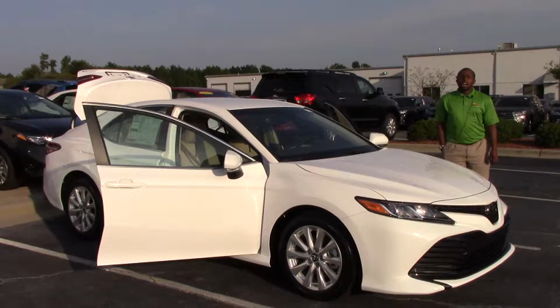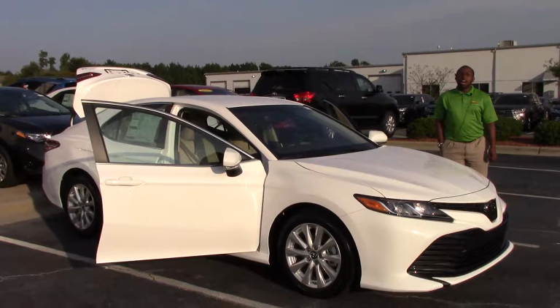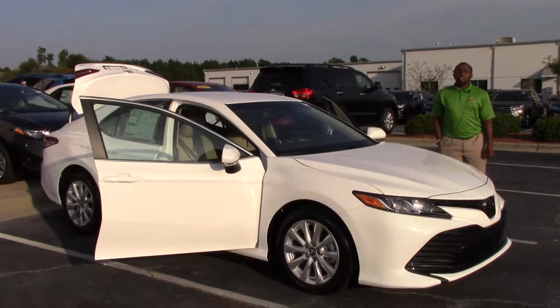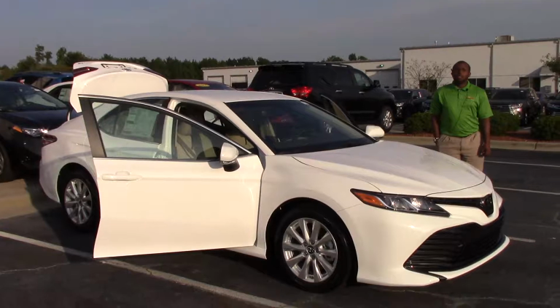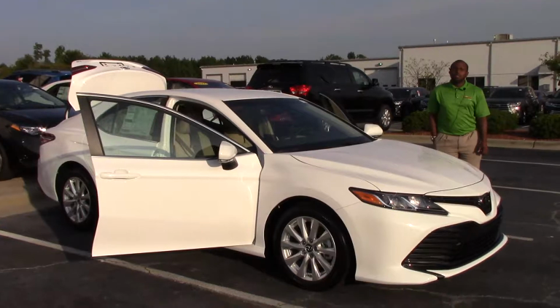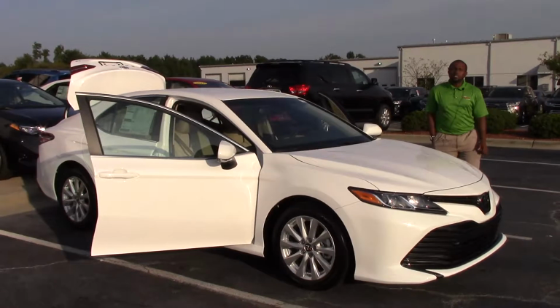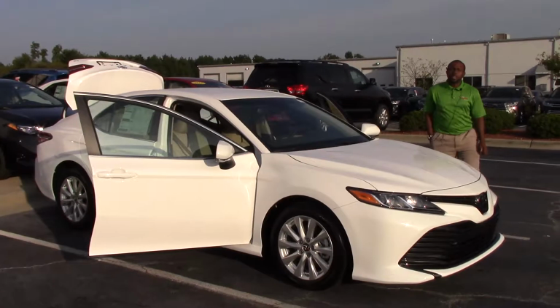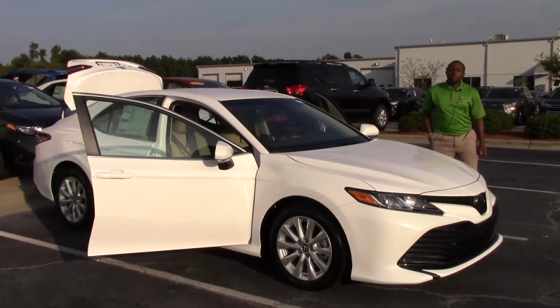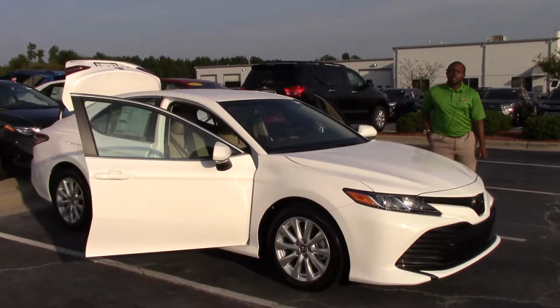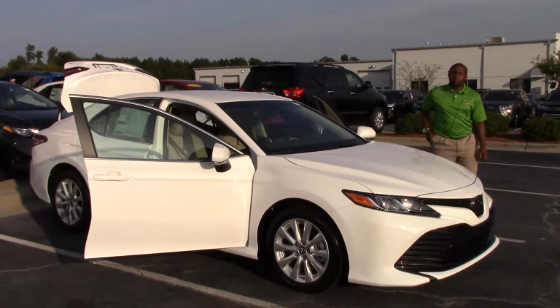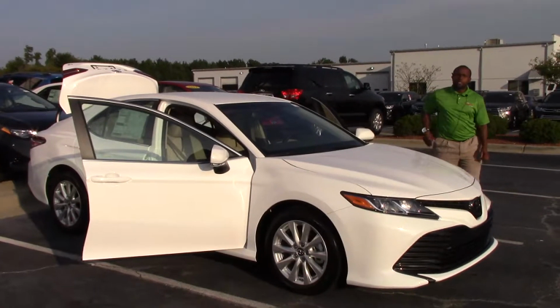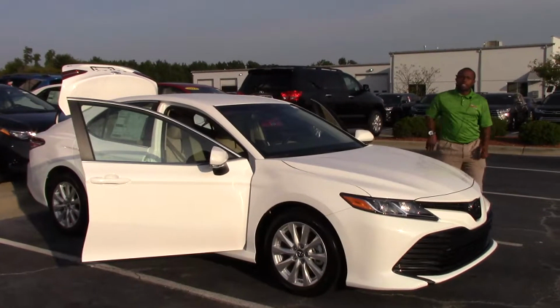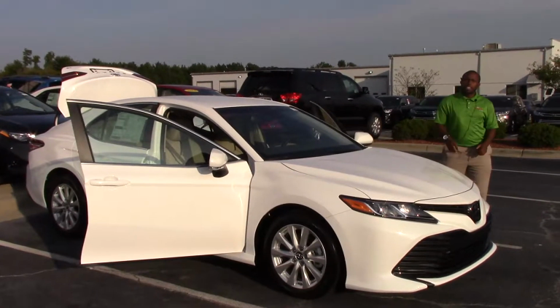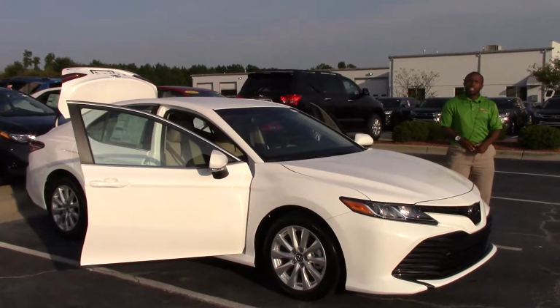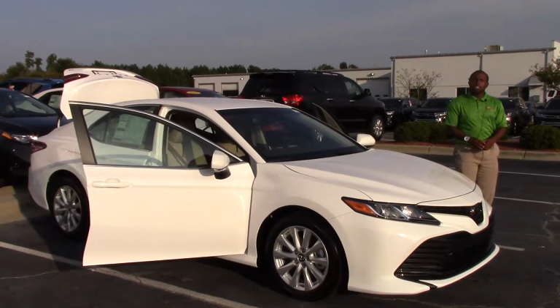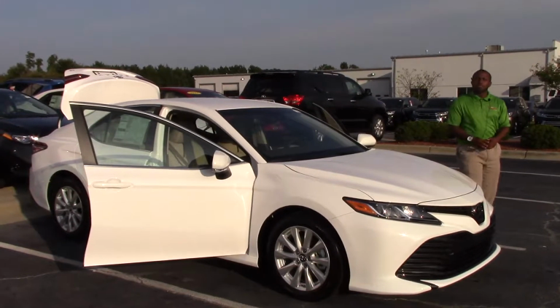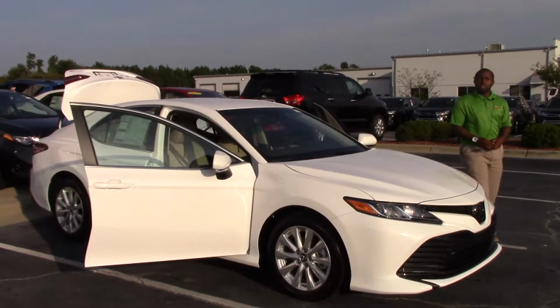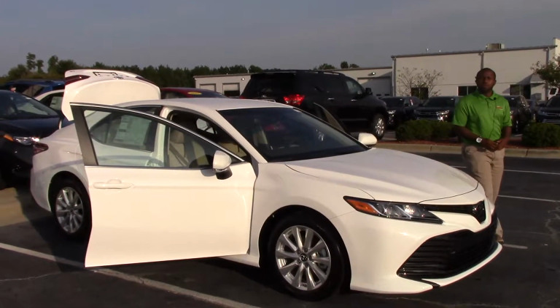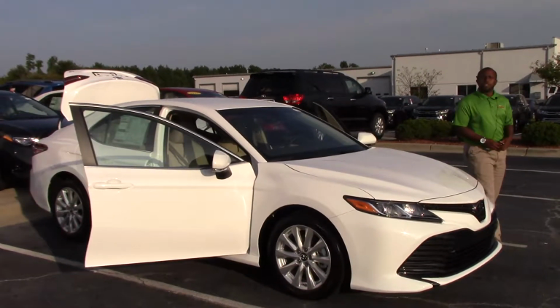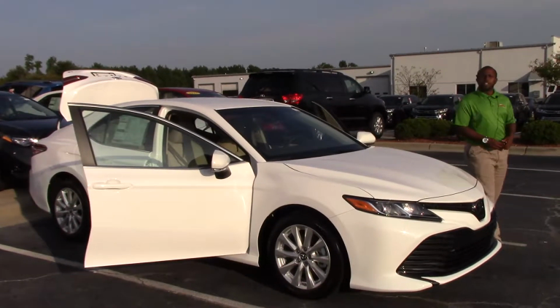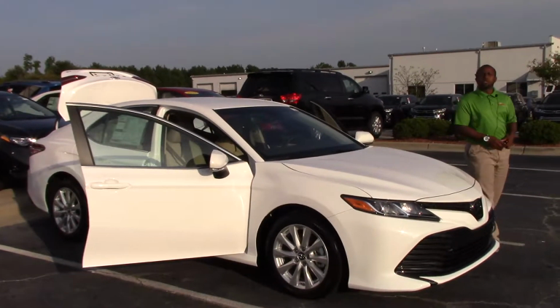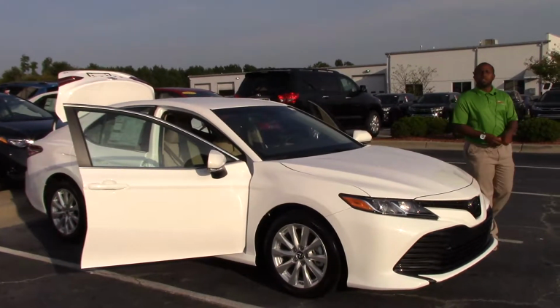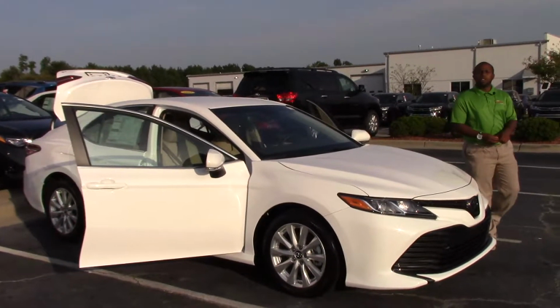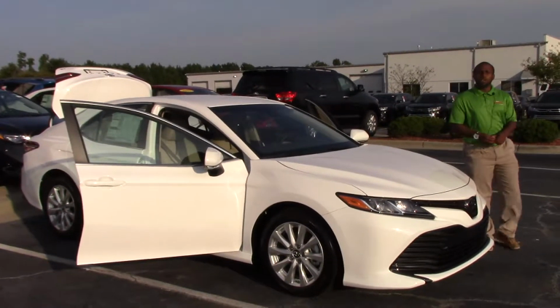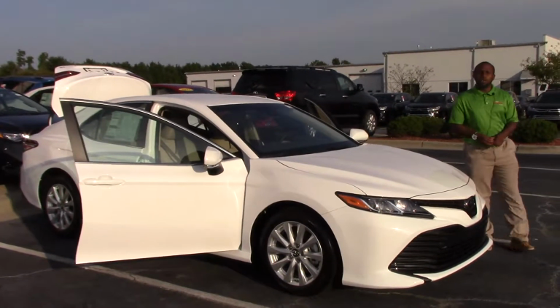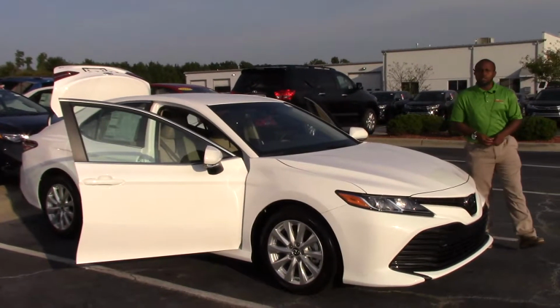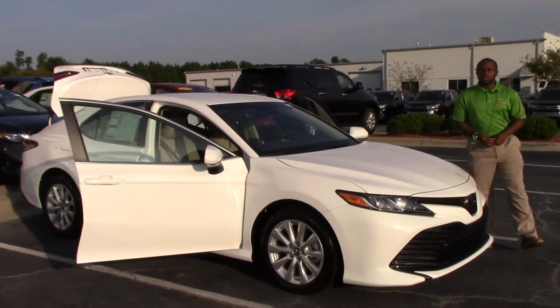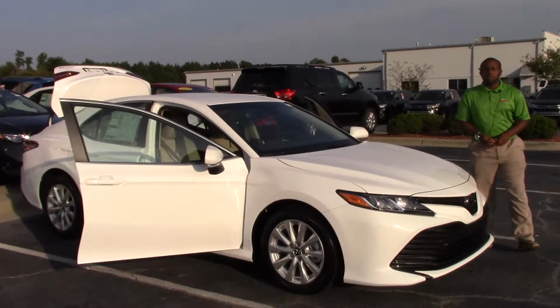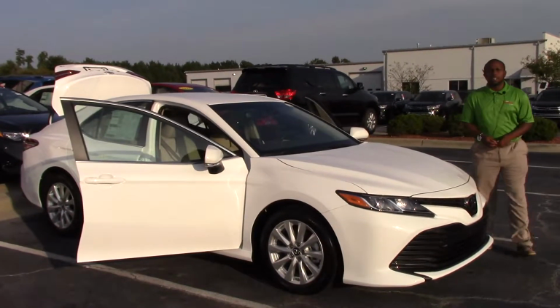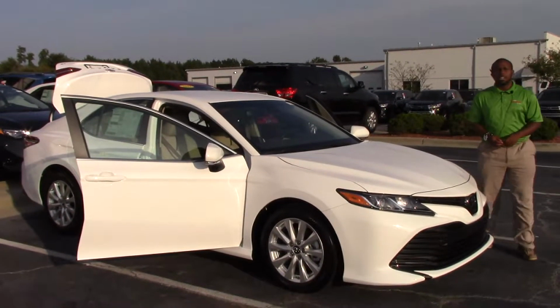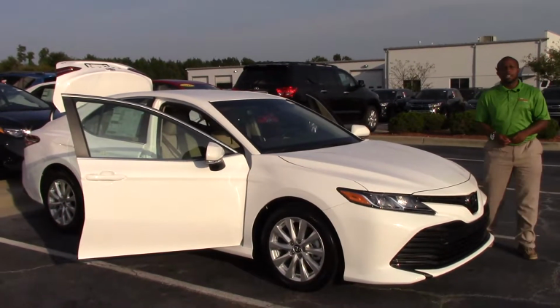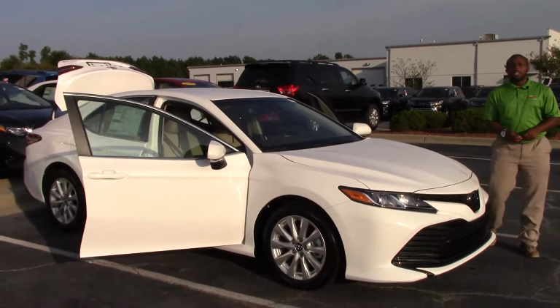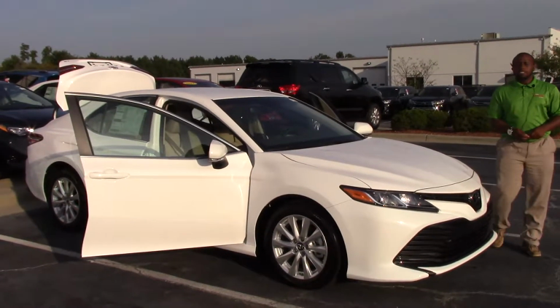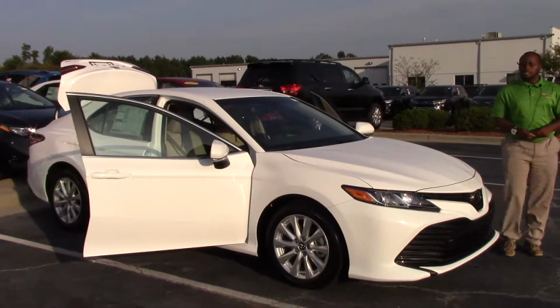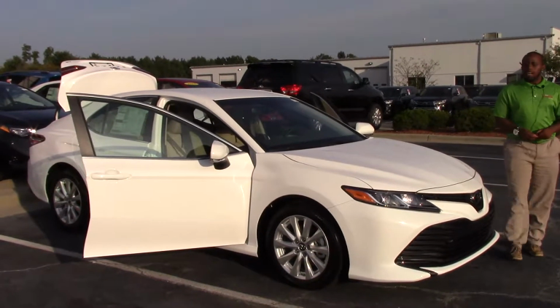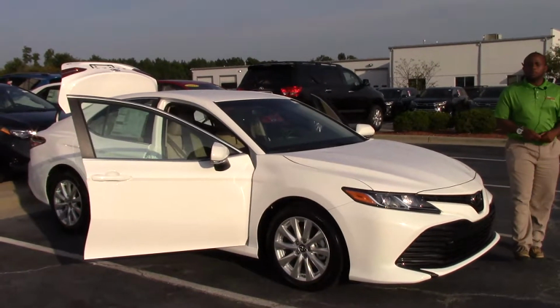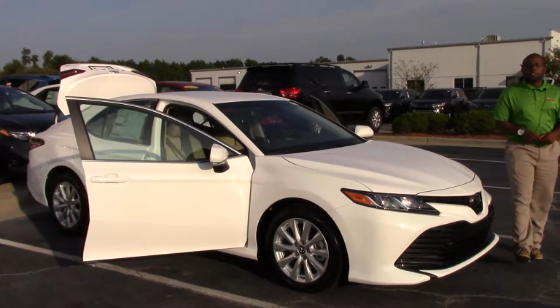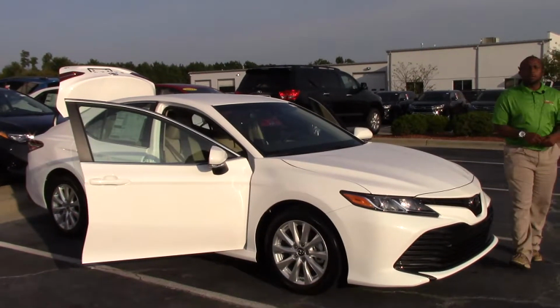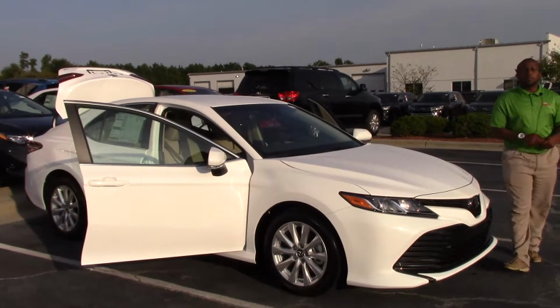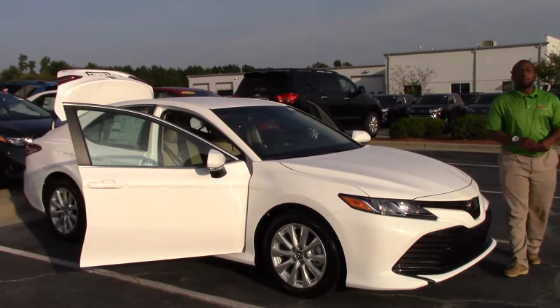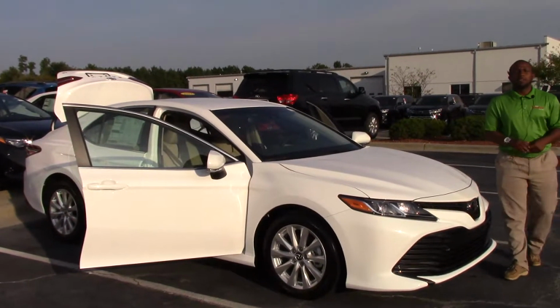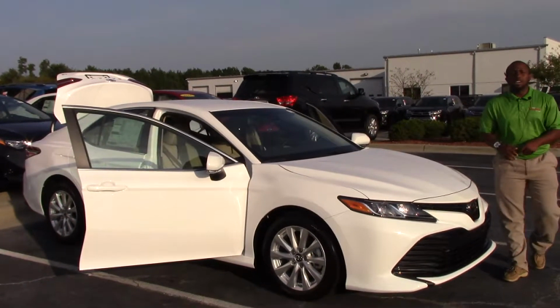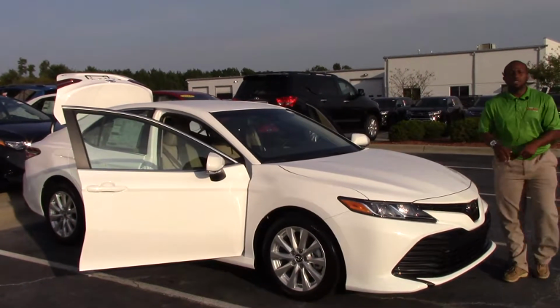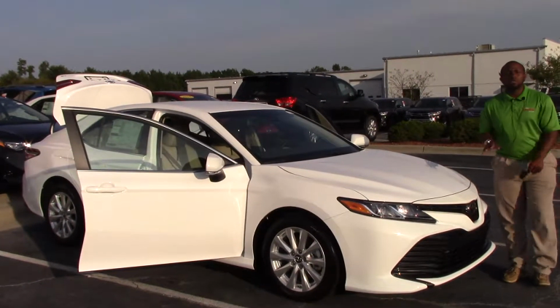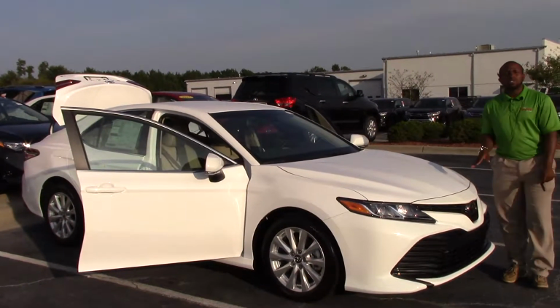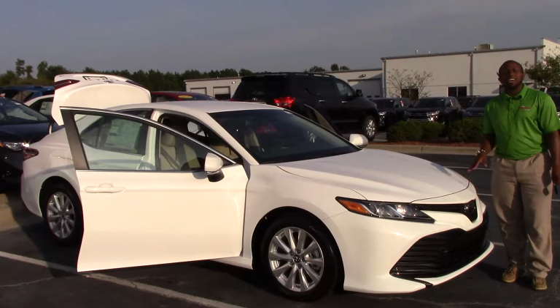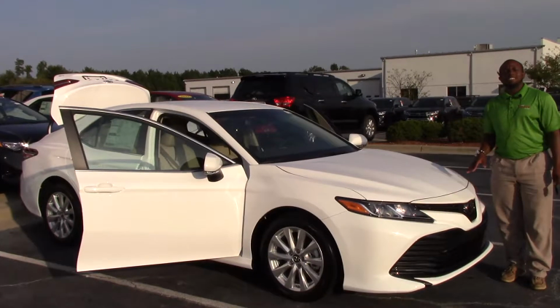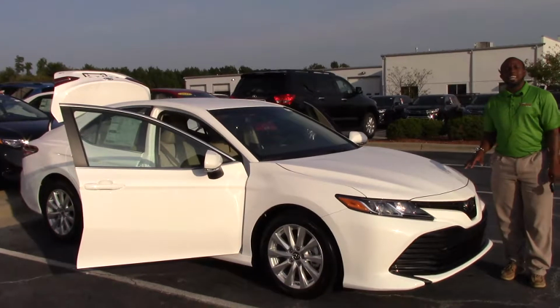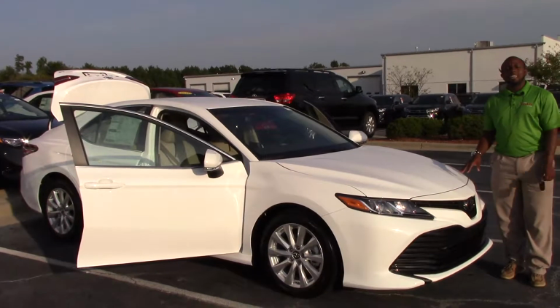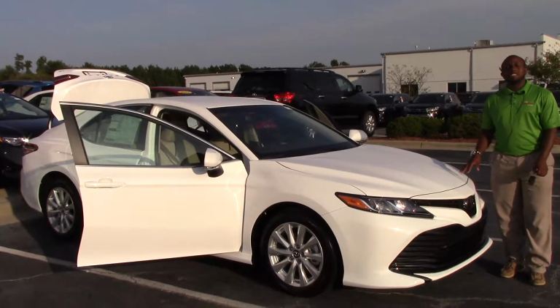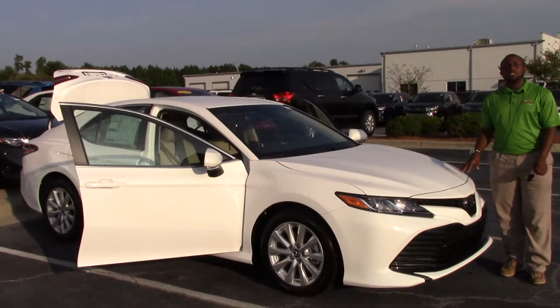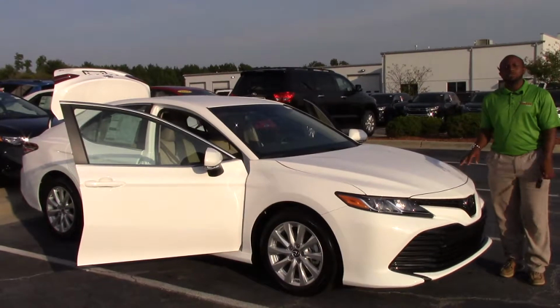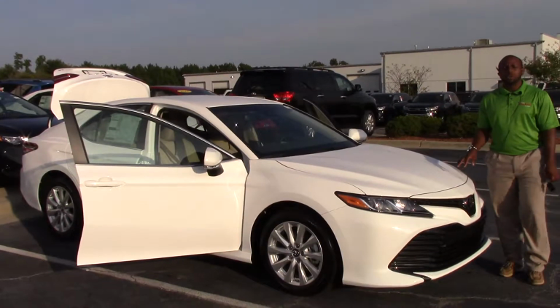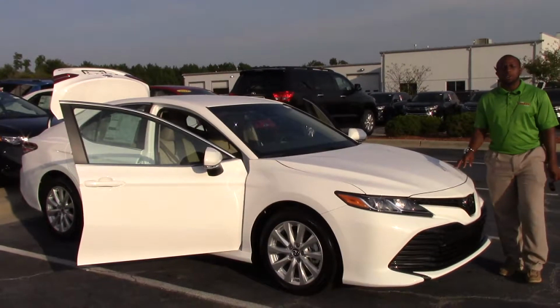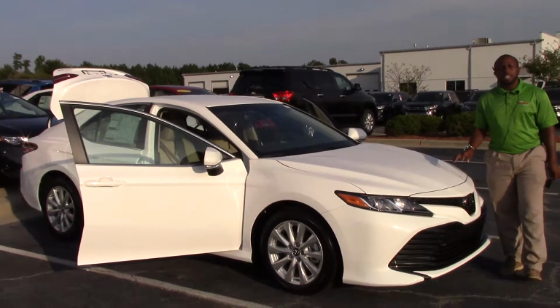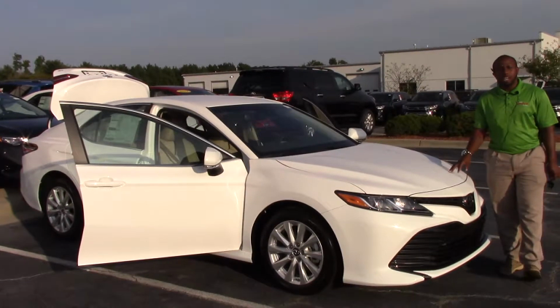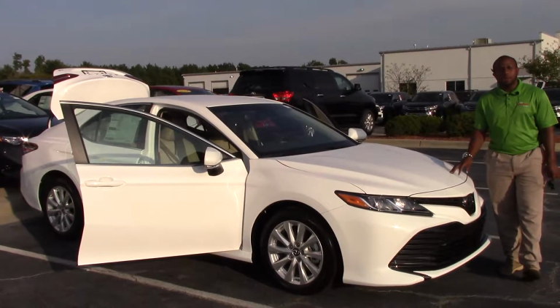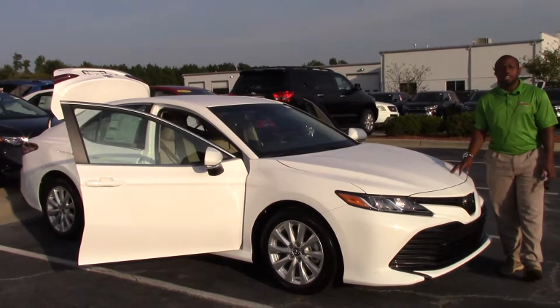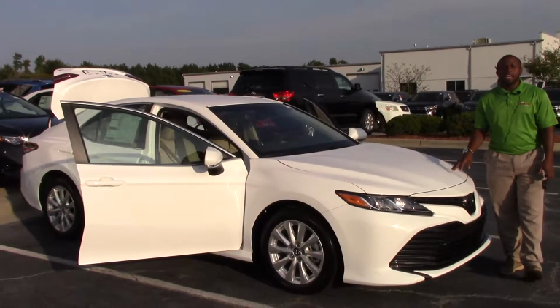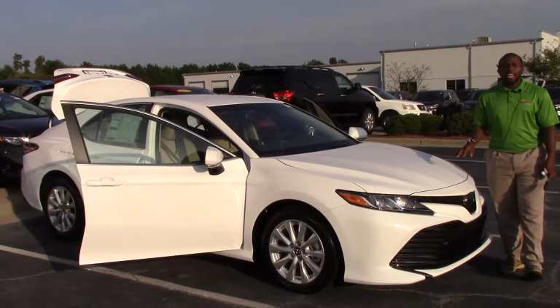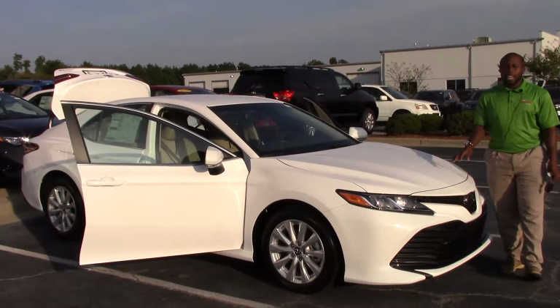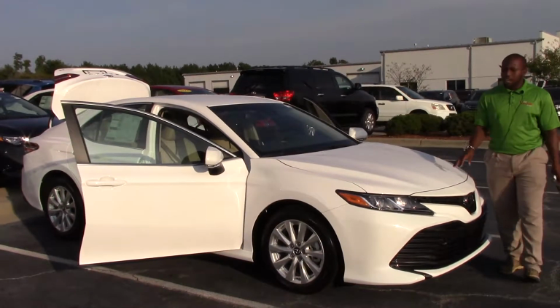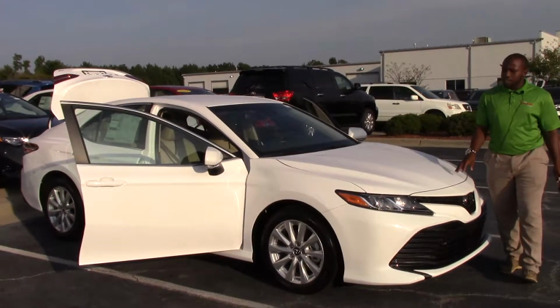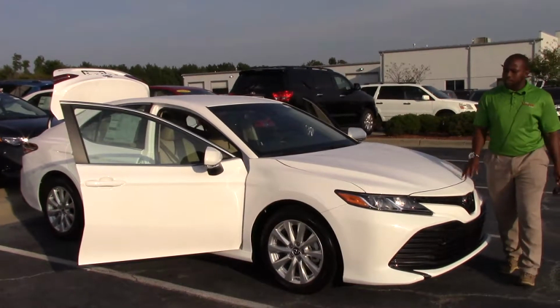How are you doing today? My name is Nick Ellis from Hubert Vessel Toyota in Wilson, North Carolina. Today I'll be talking about the brand new 2018 Toyota Camry LE.